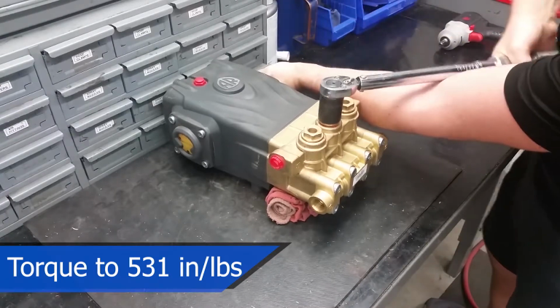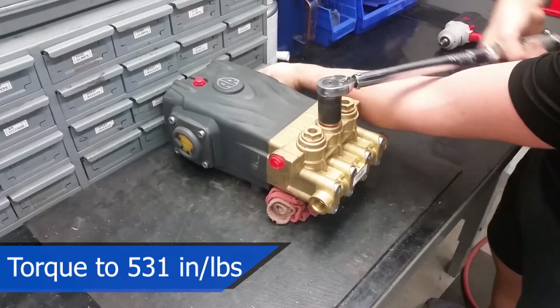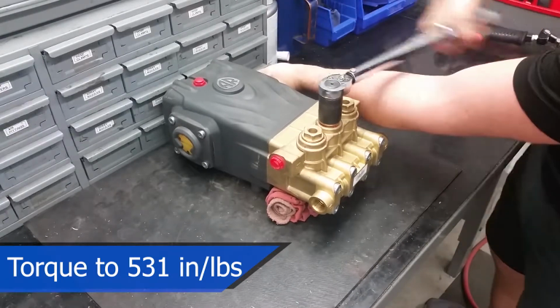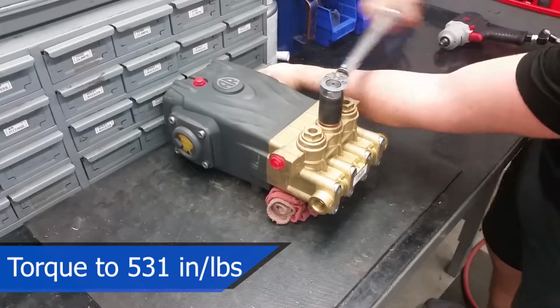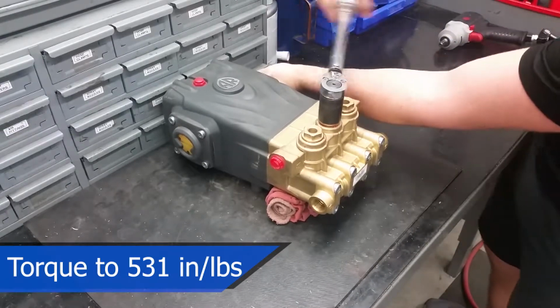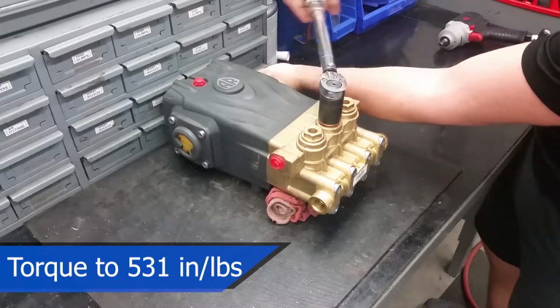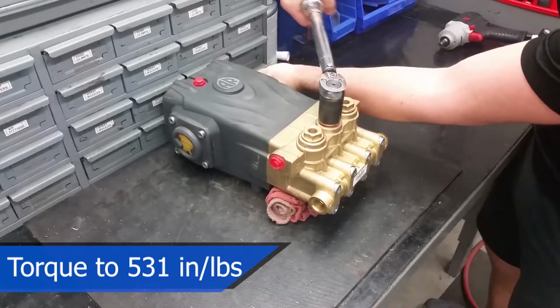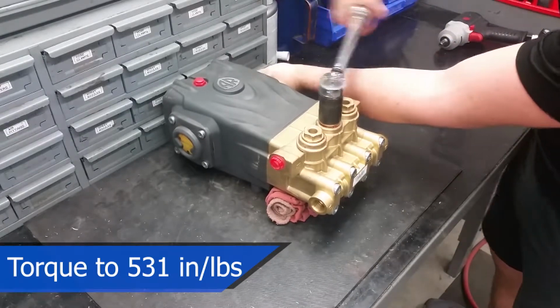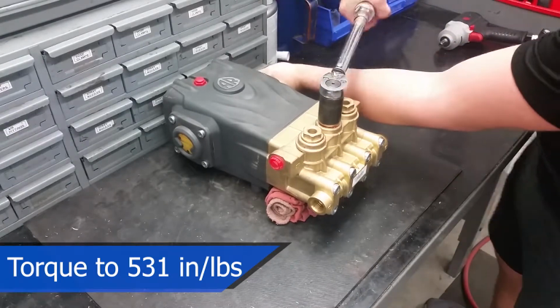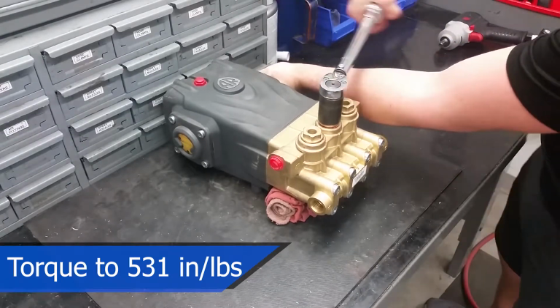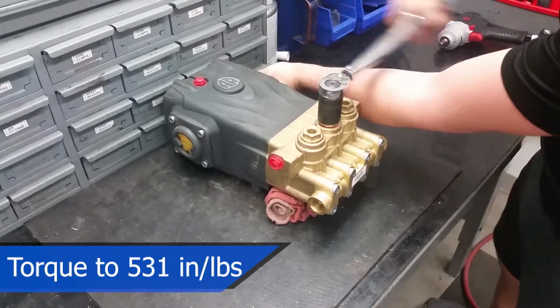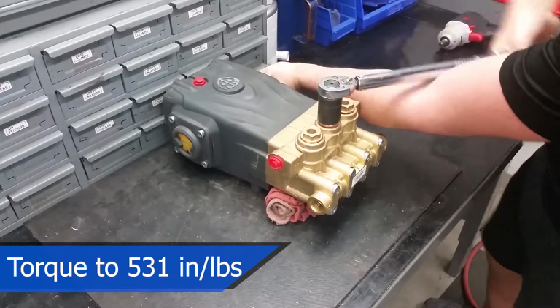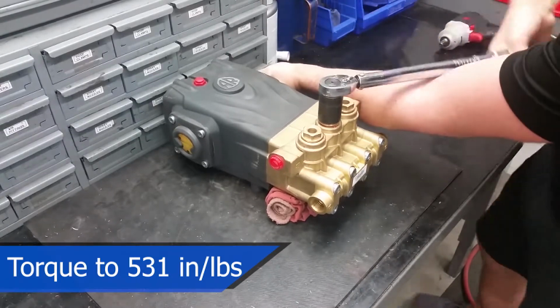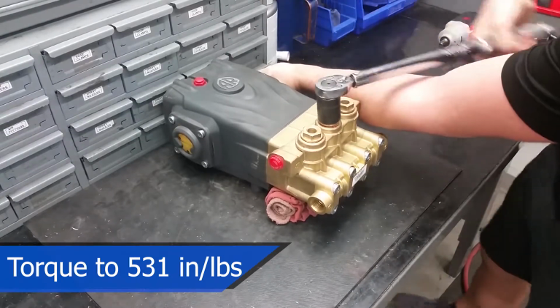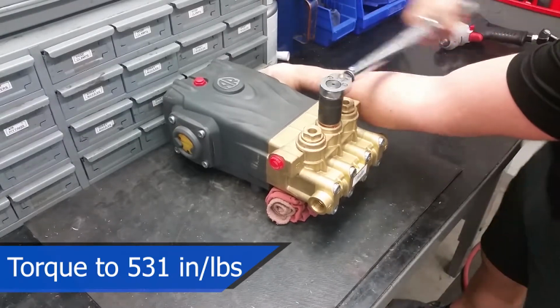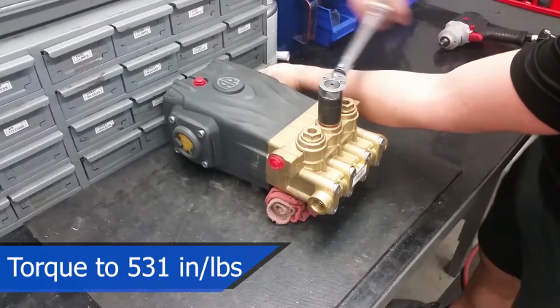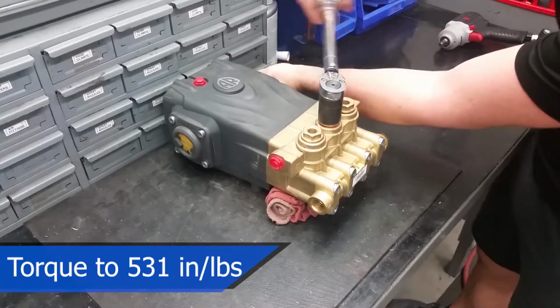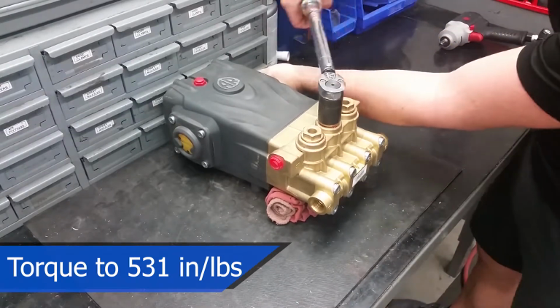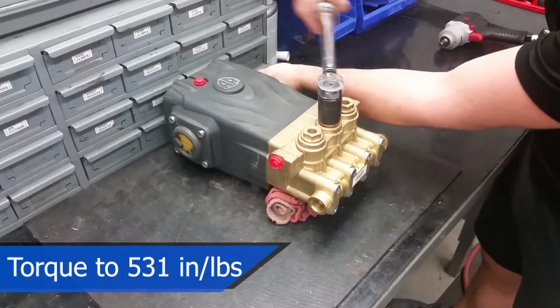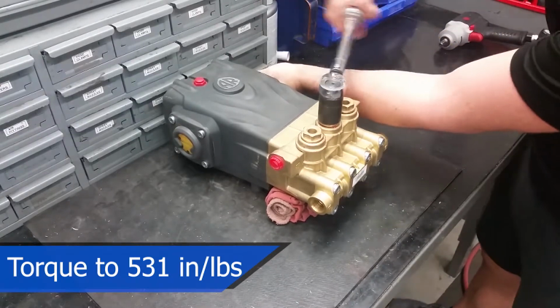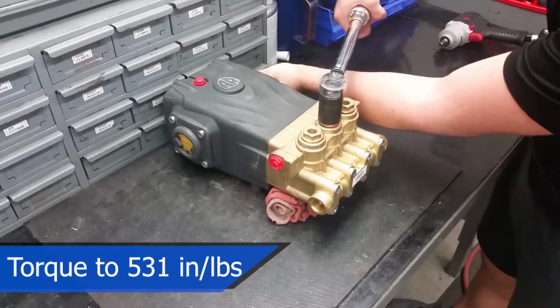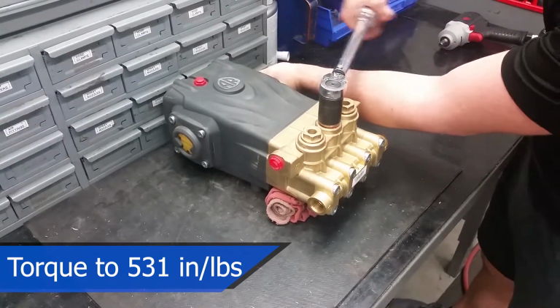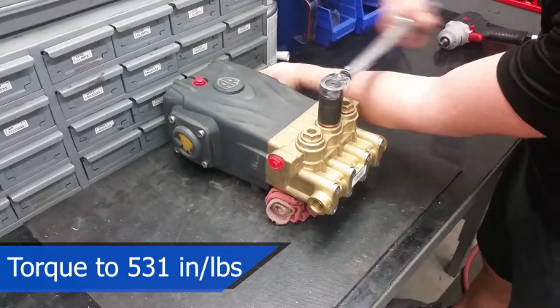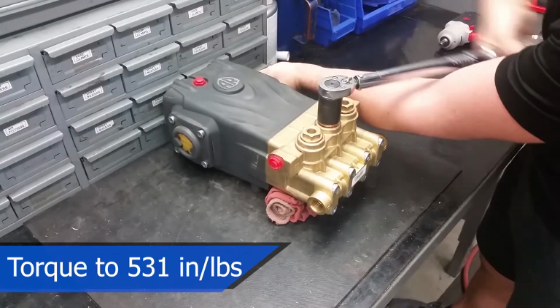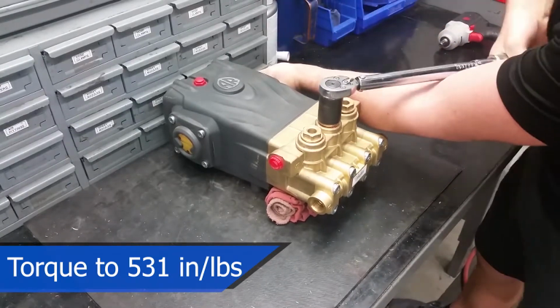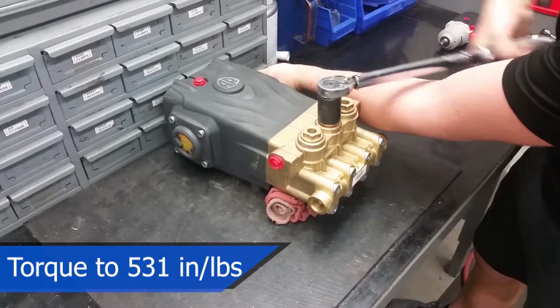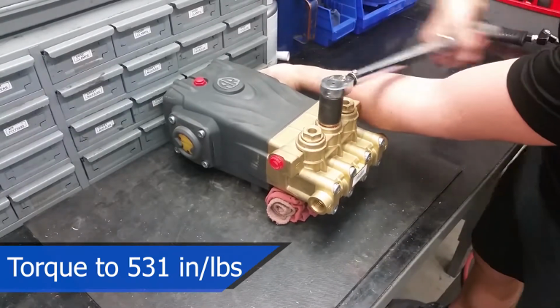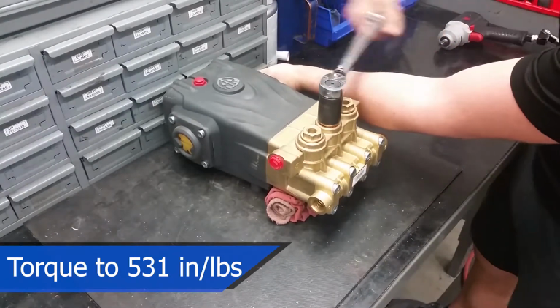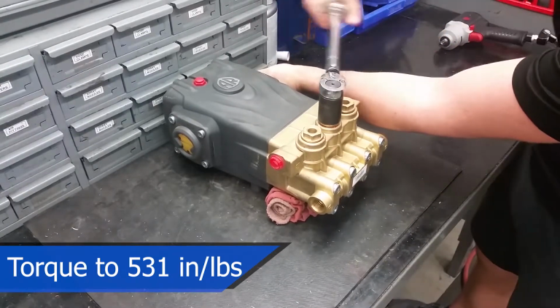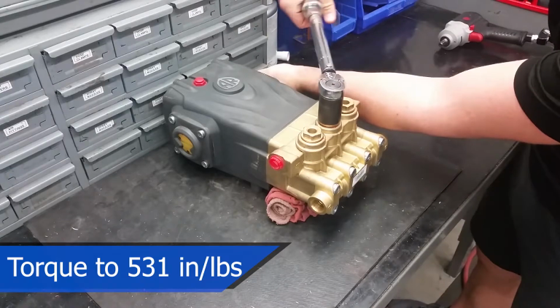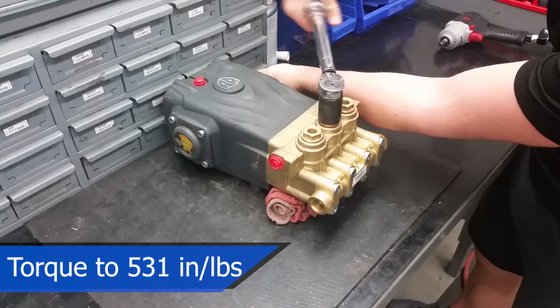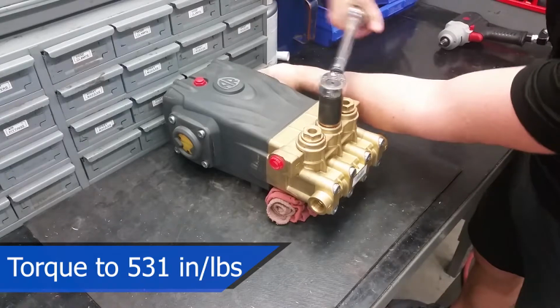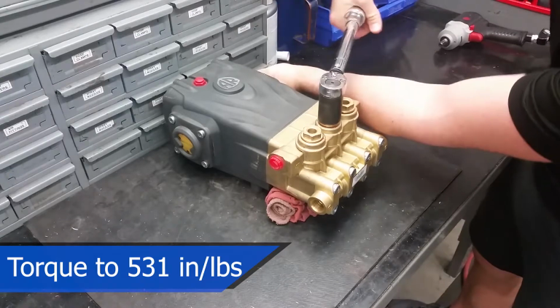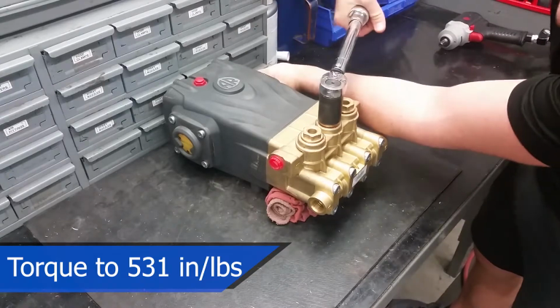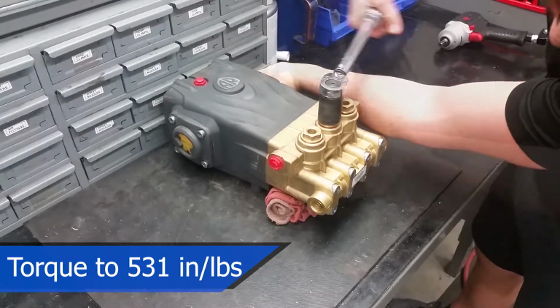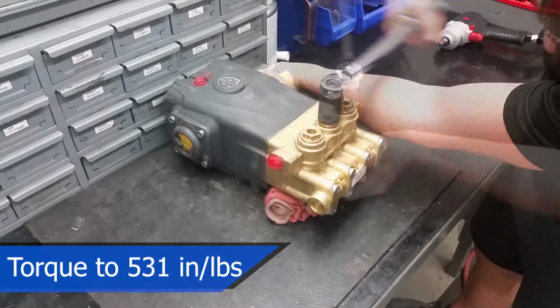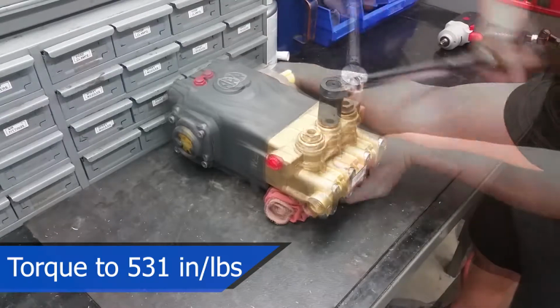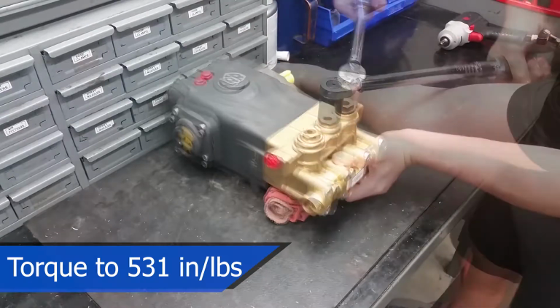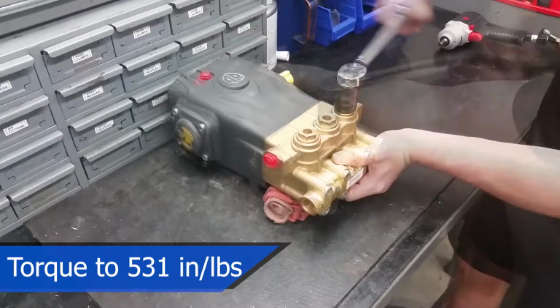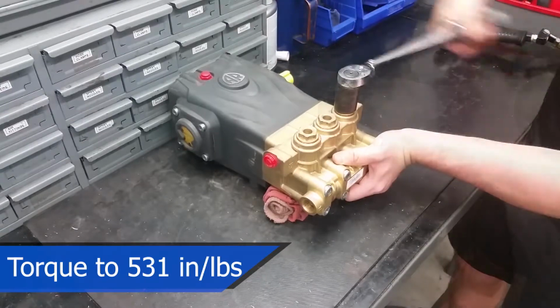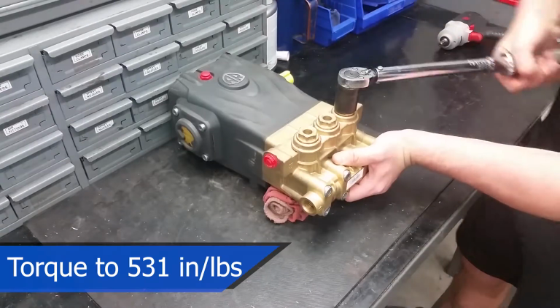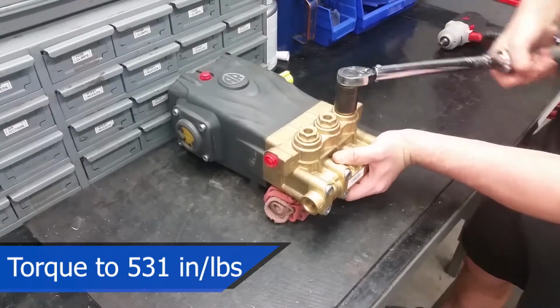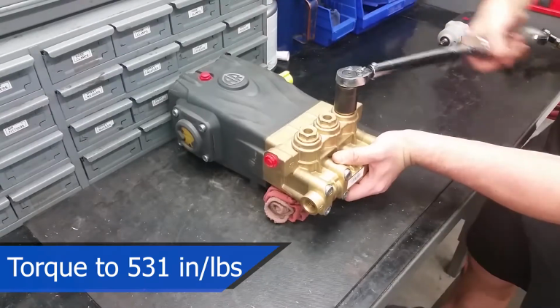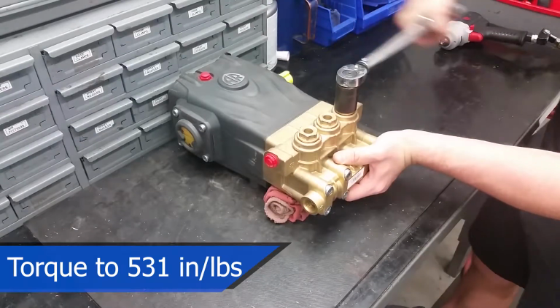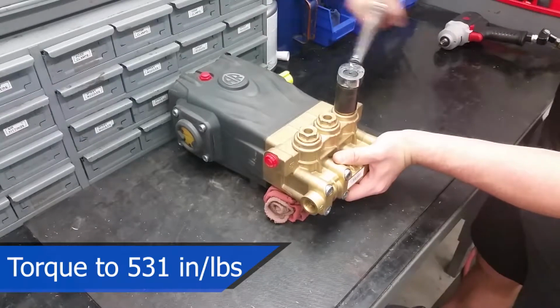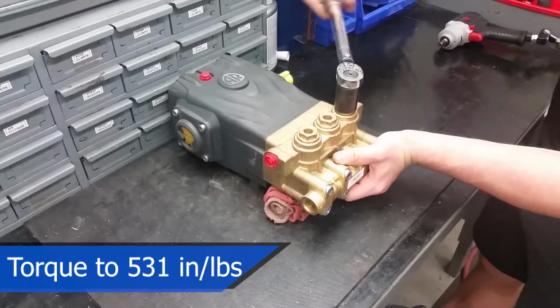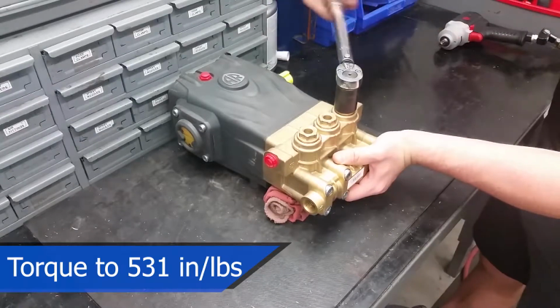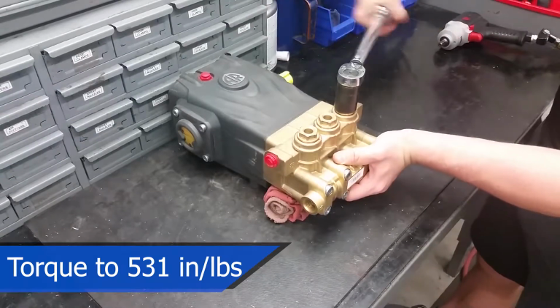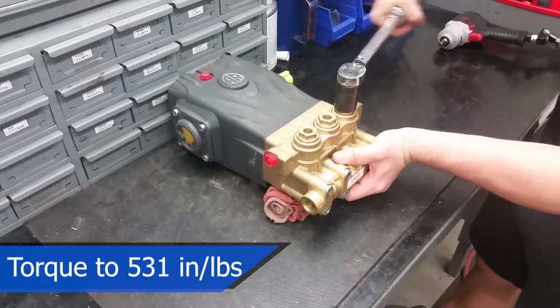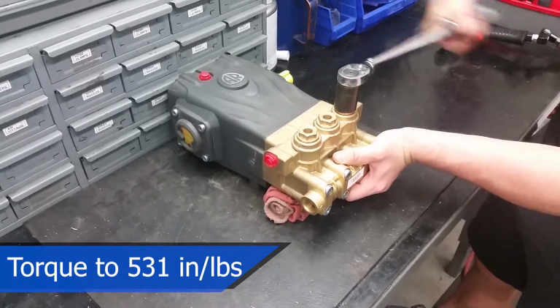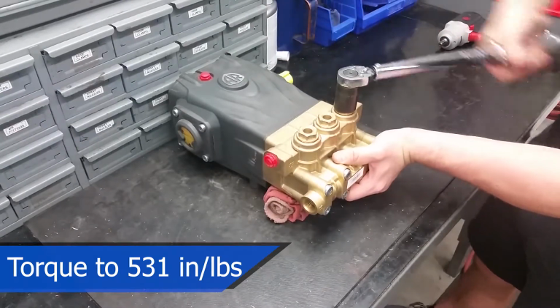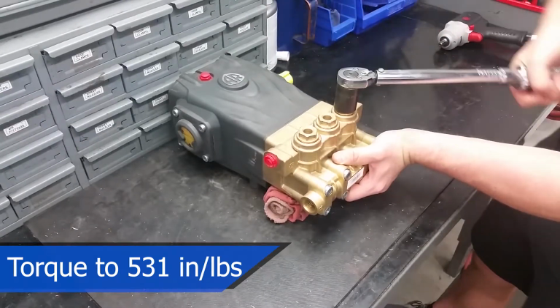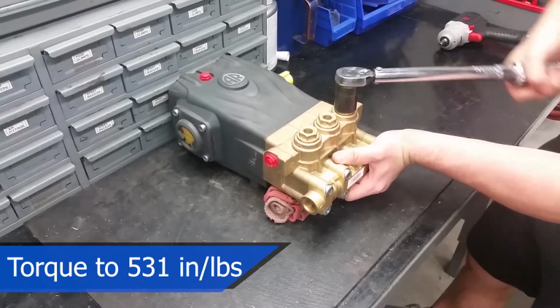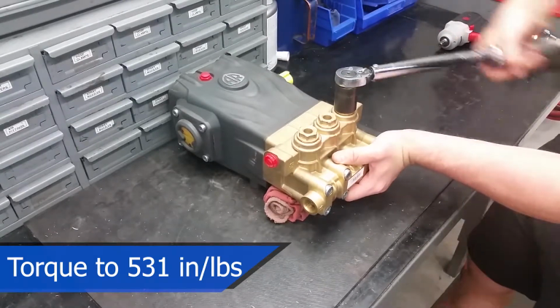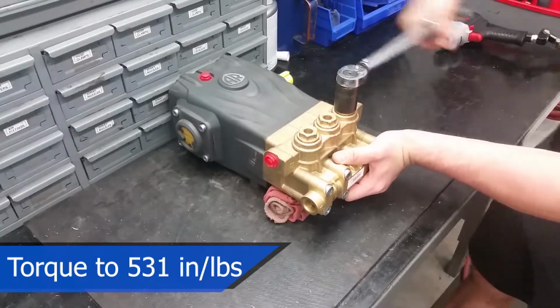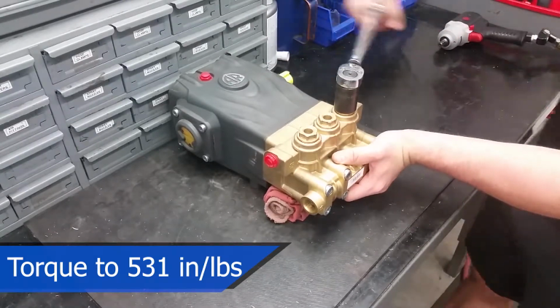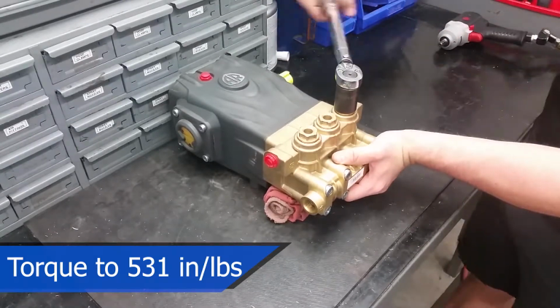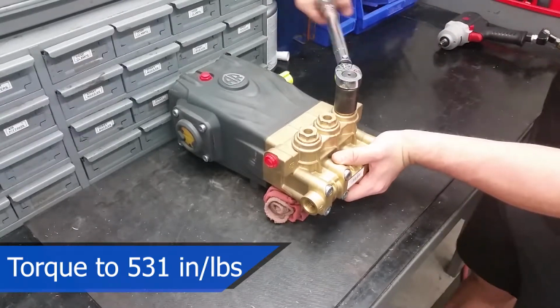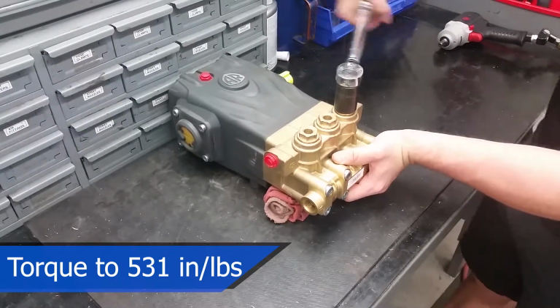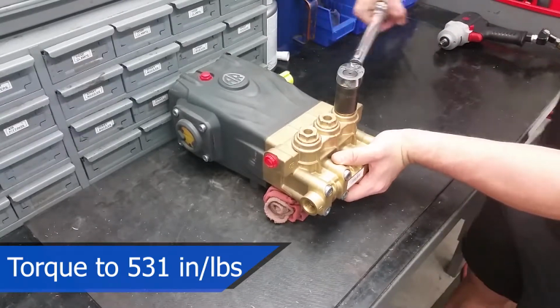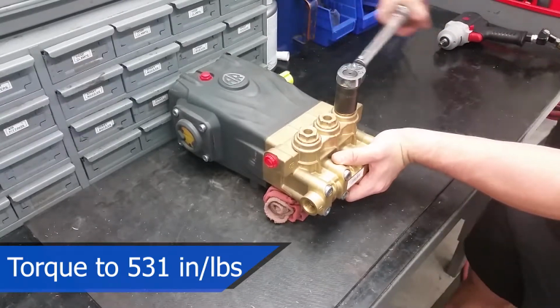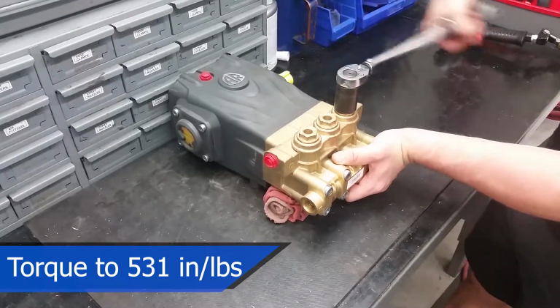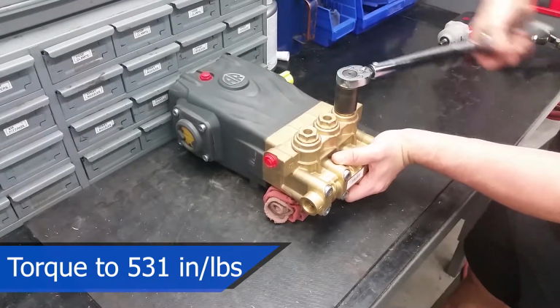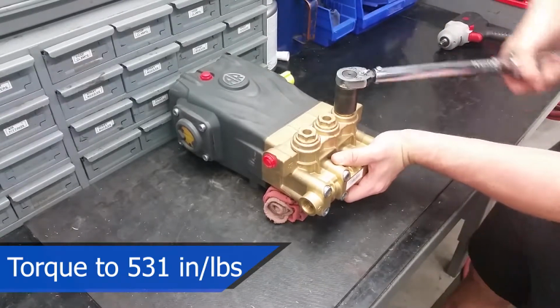Make sure to torque the caps to 531 inch pounds or 44 foot pounds before the adhesive dries. Never use an air gun when reassembling your machine, as this can lead to injury to you or damage to your pump.